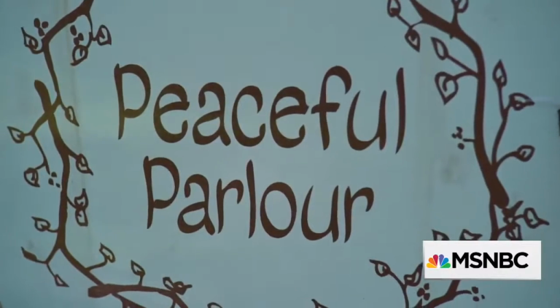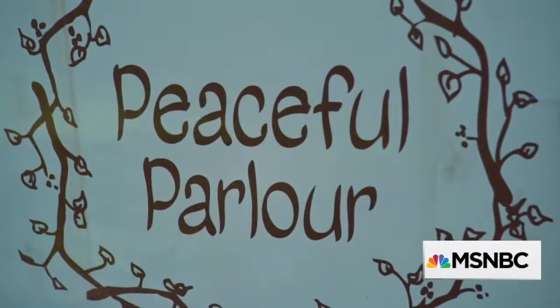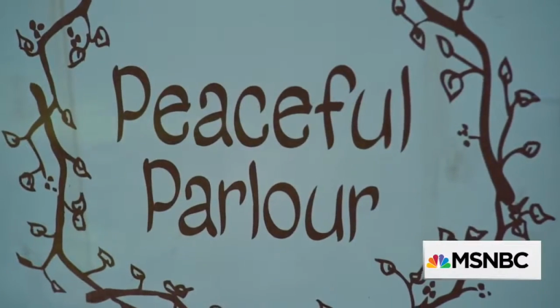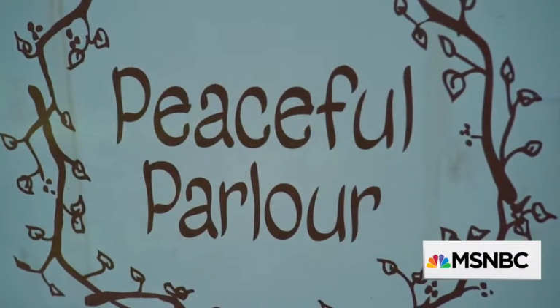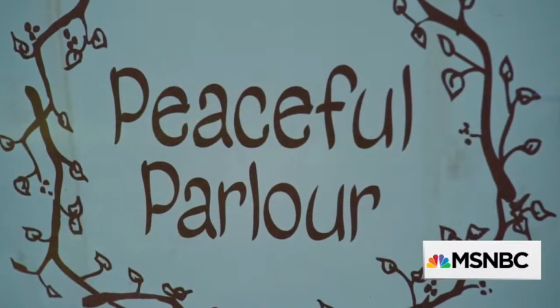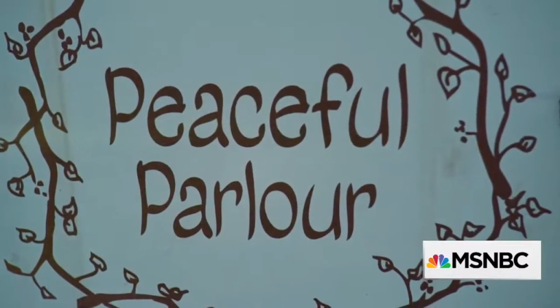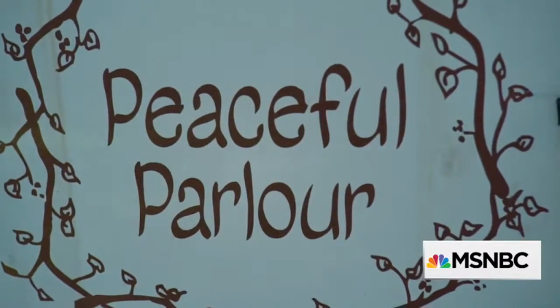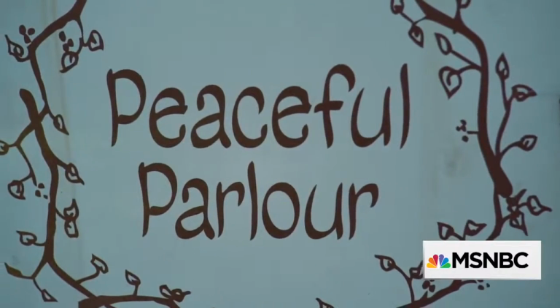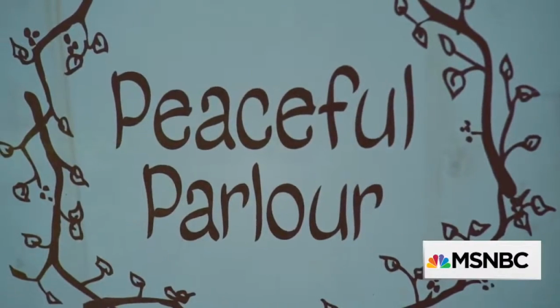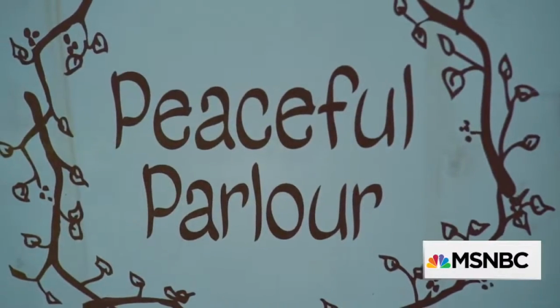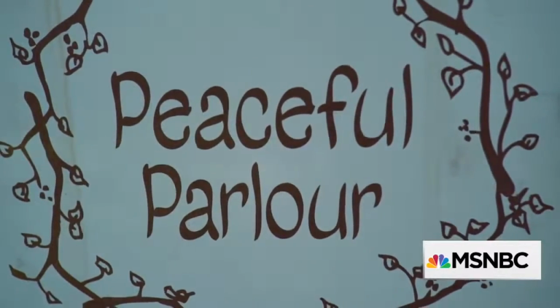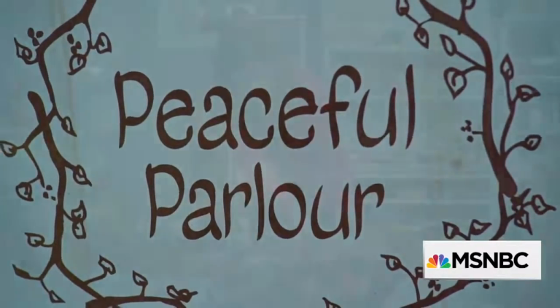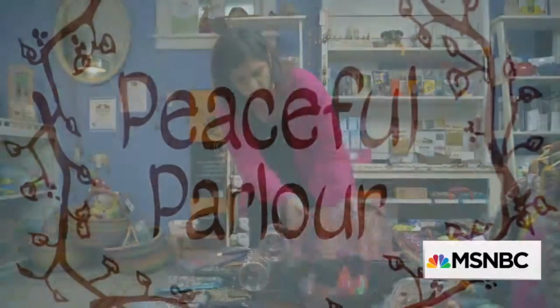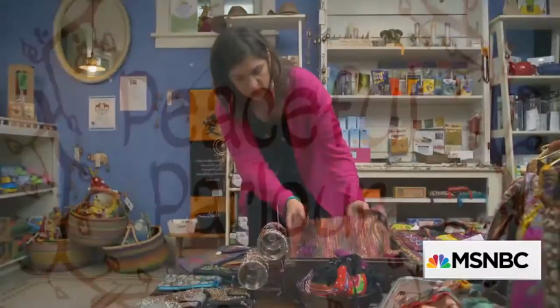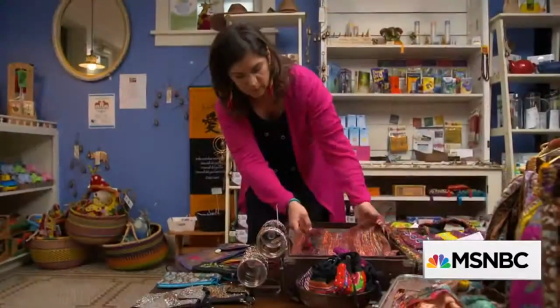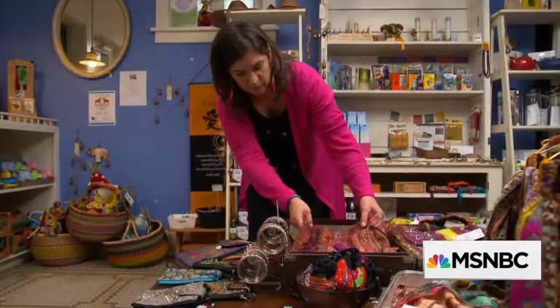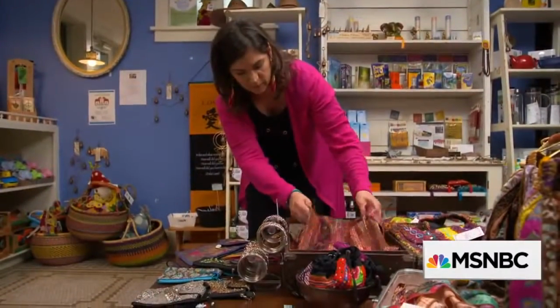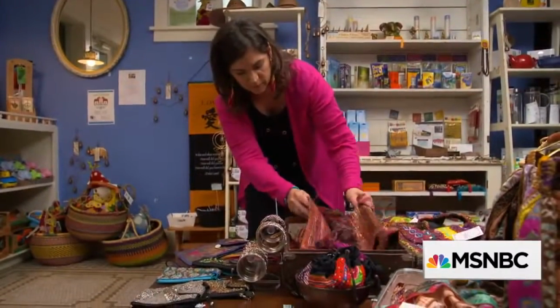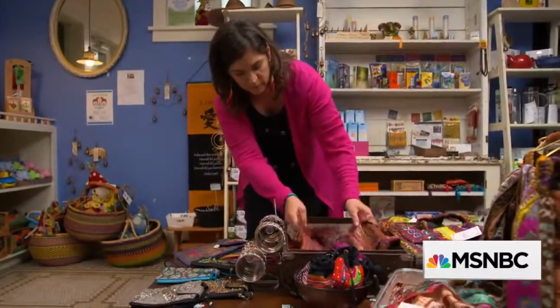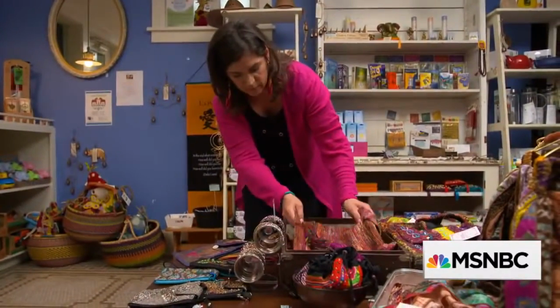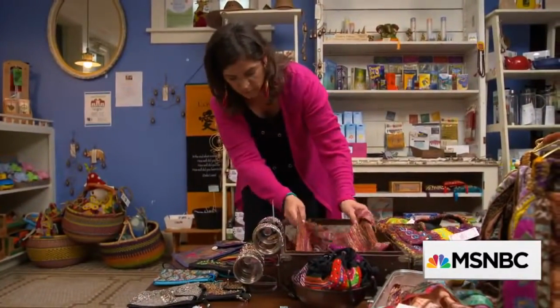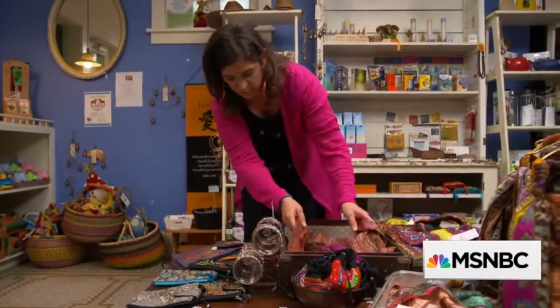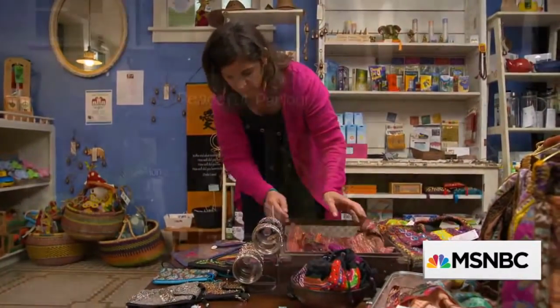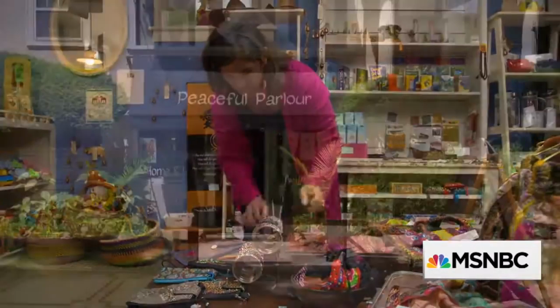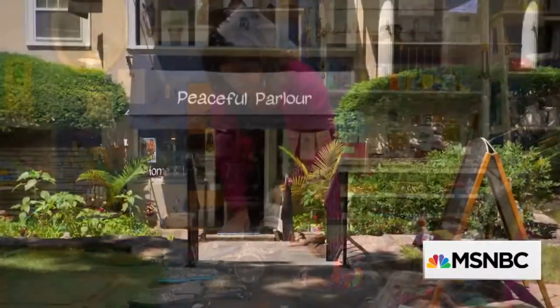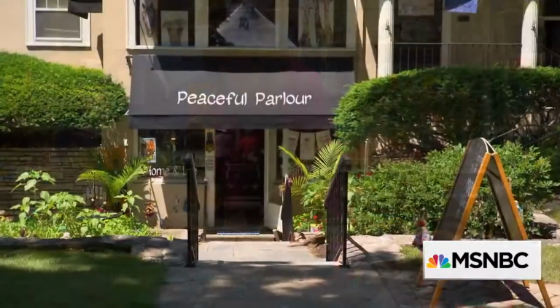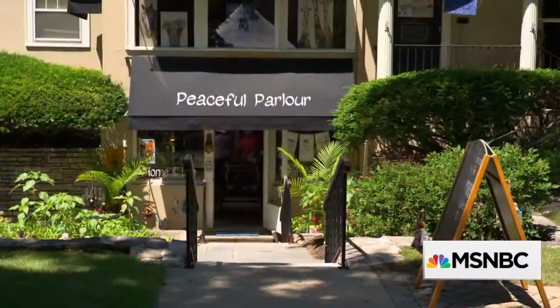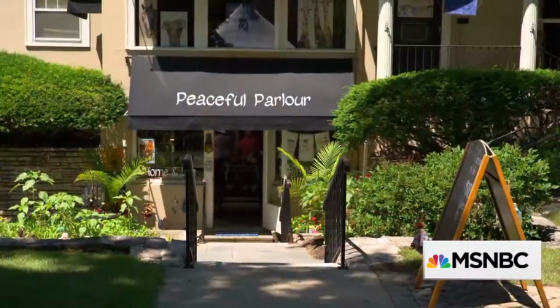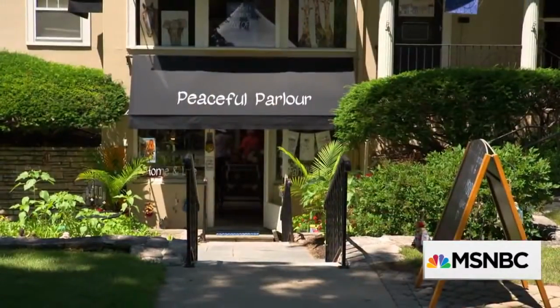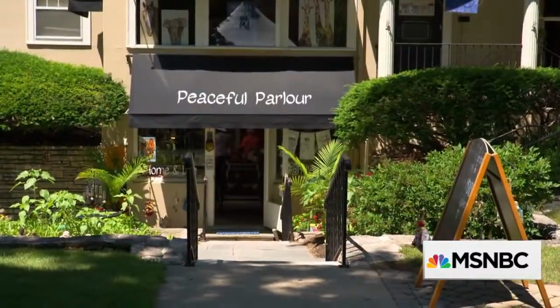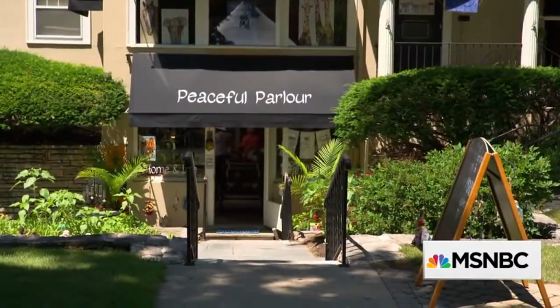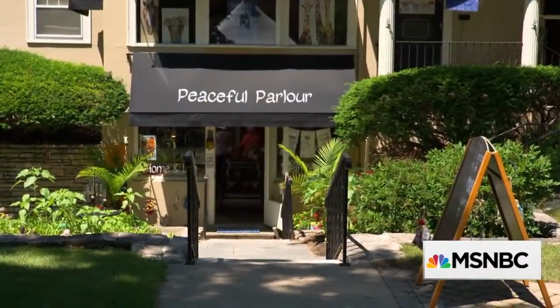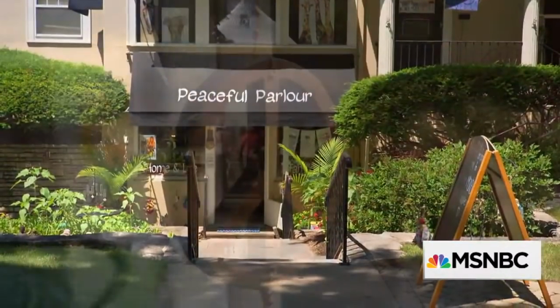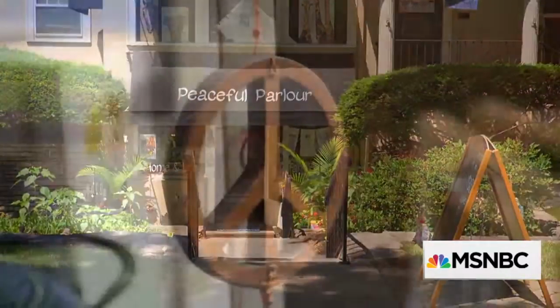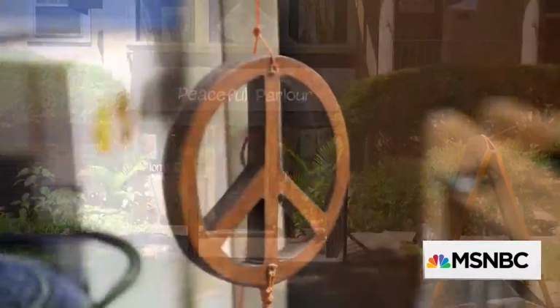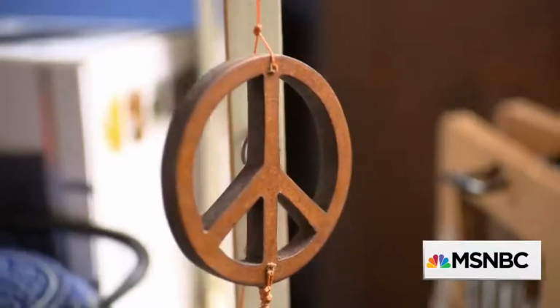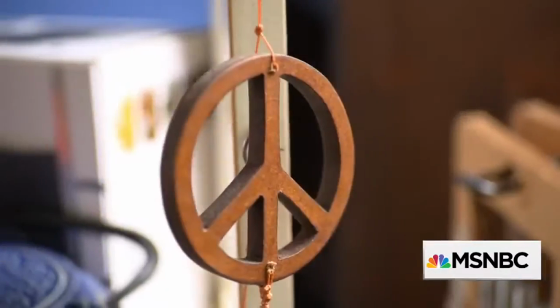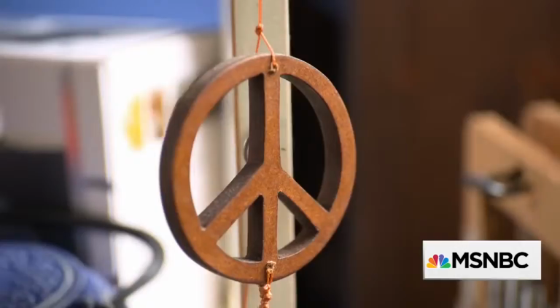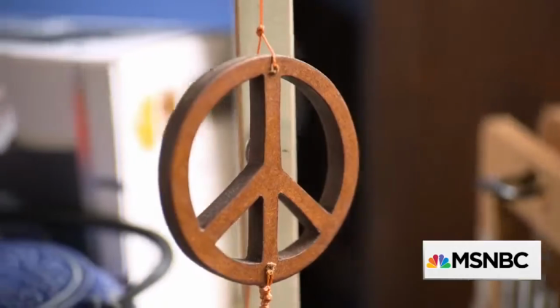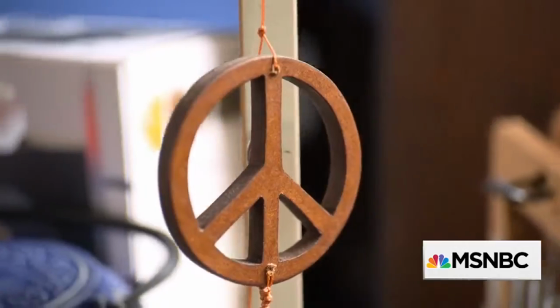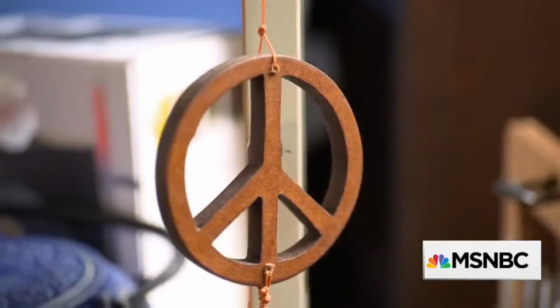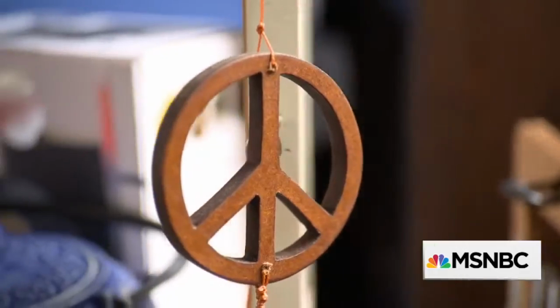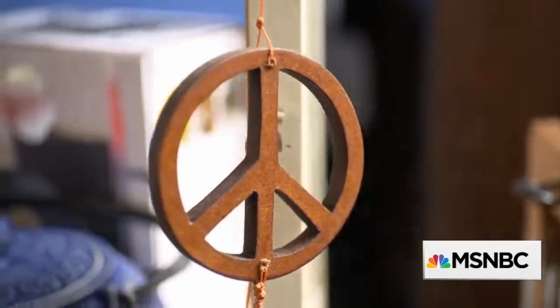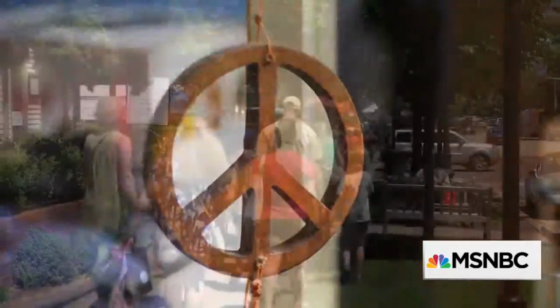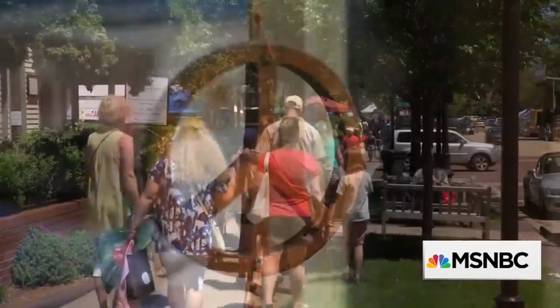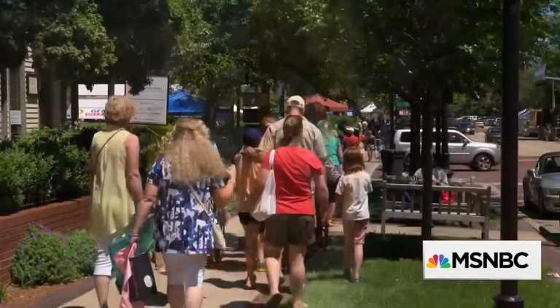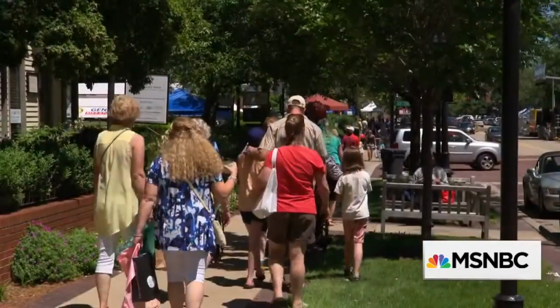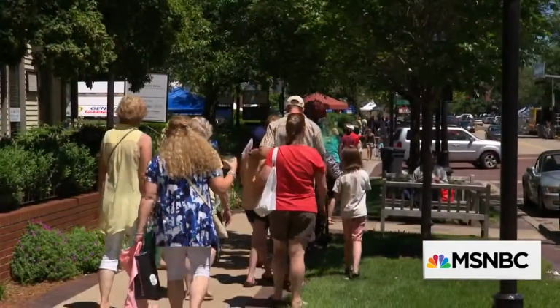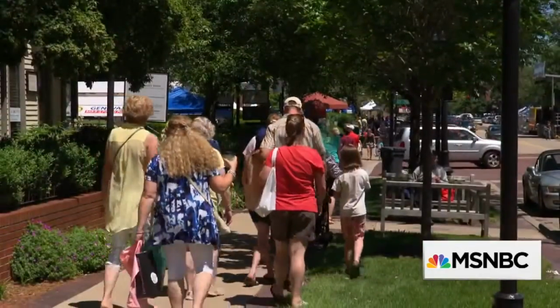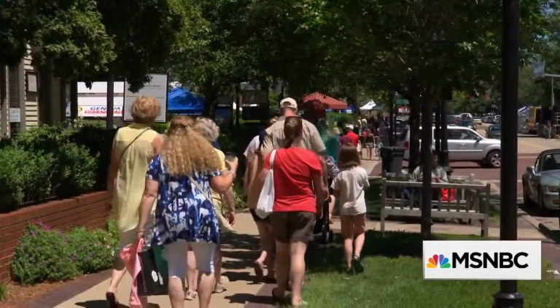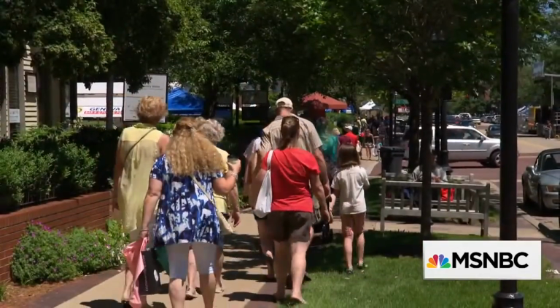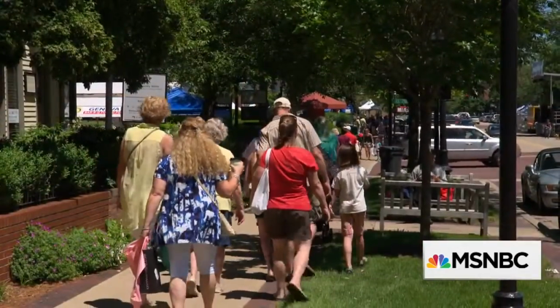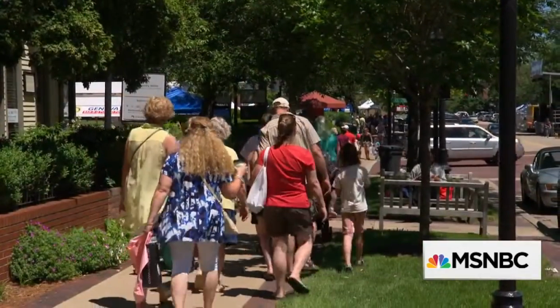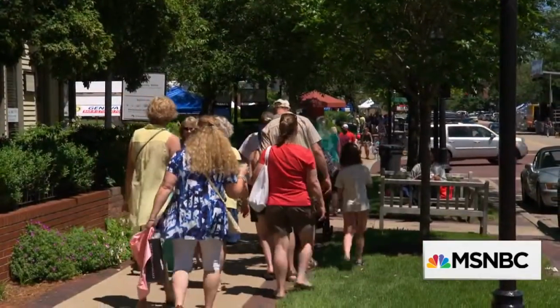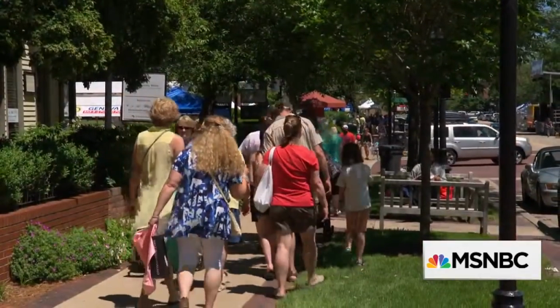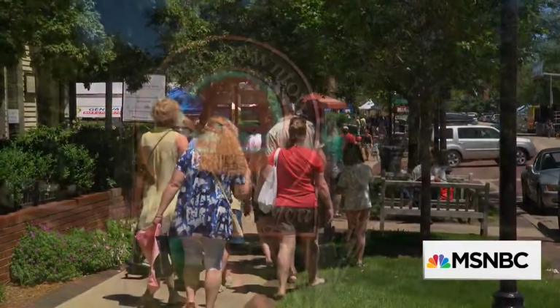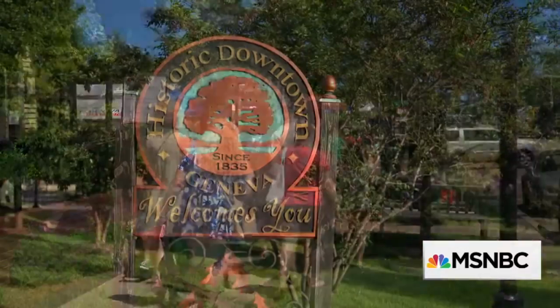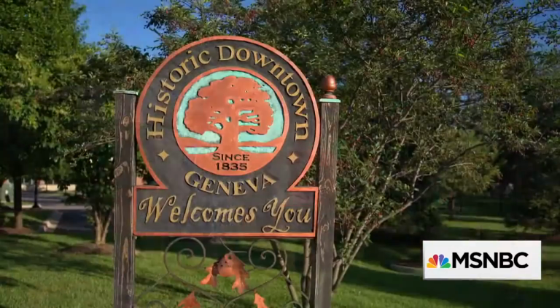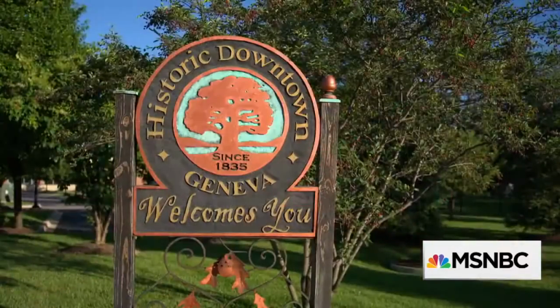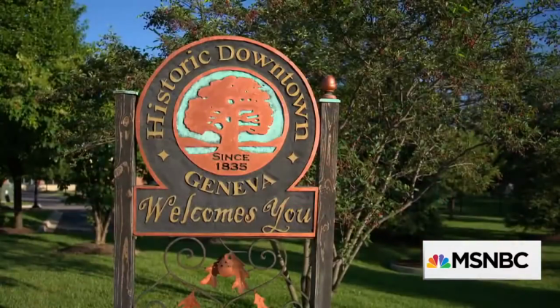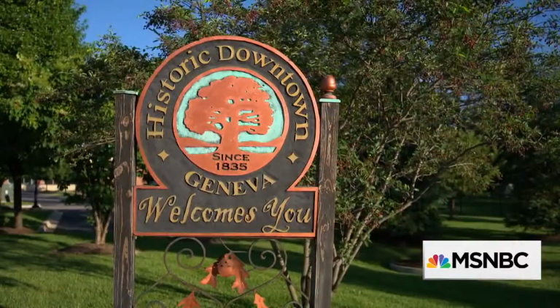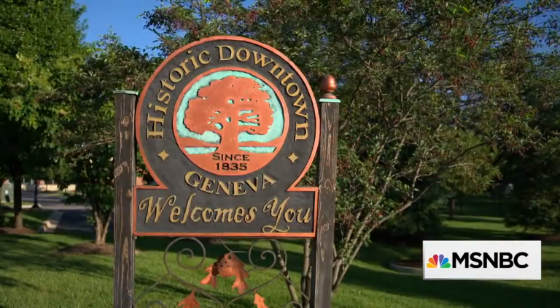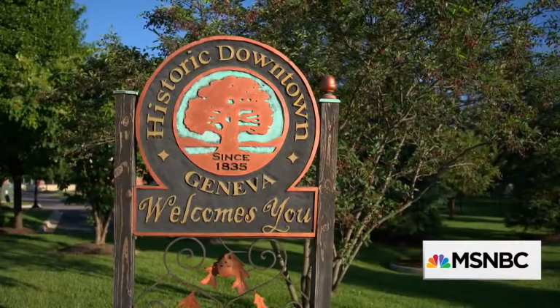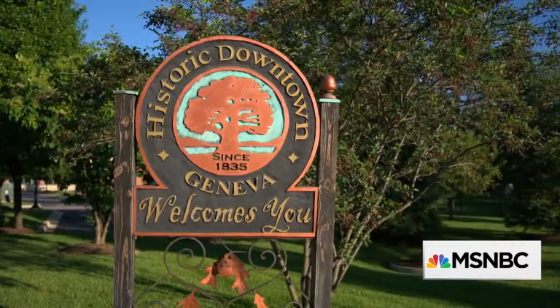In 2010, Sherry Rollish opened Peaceful Parlor, an eco-chic boutique on the picturesque Main Street of Geneva, Illinois.